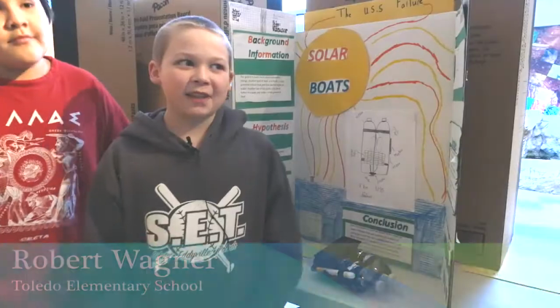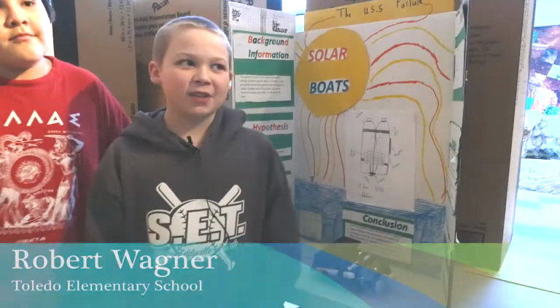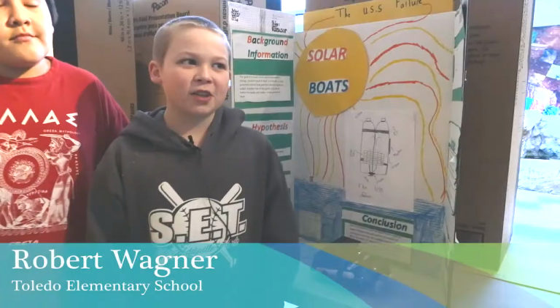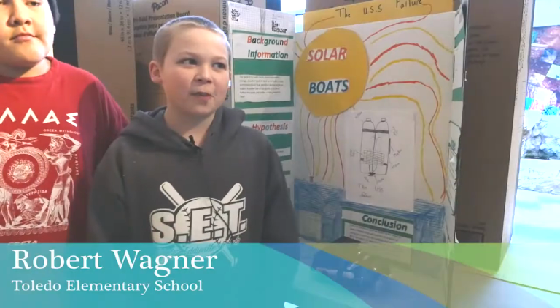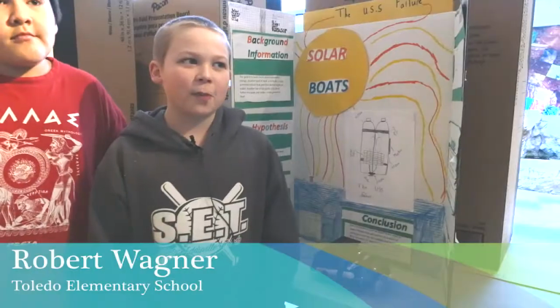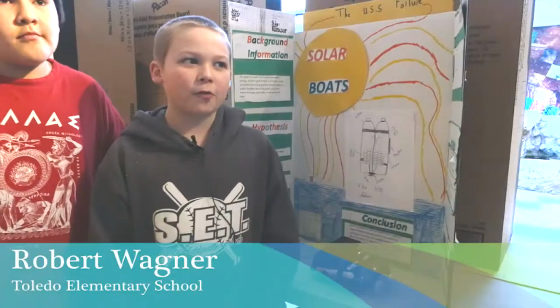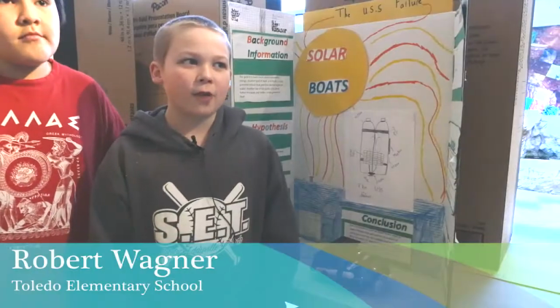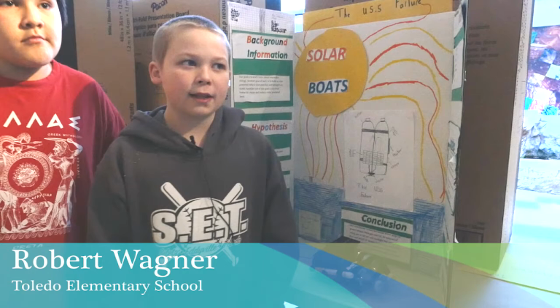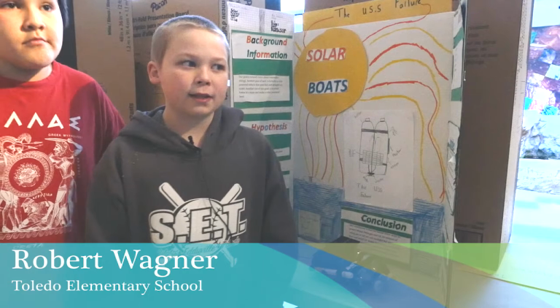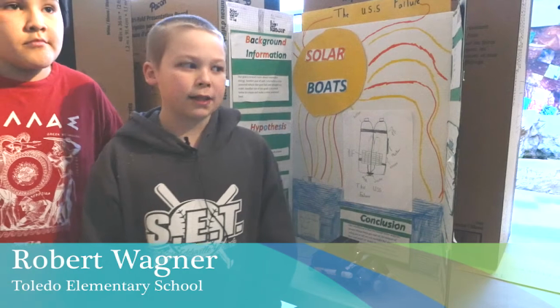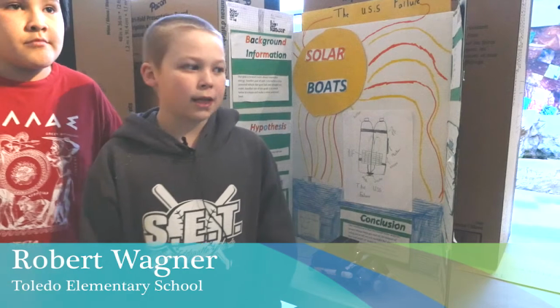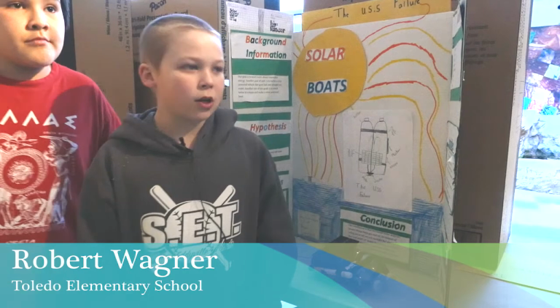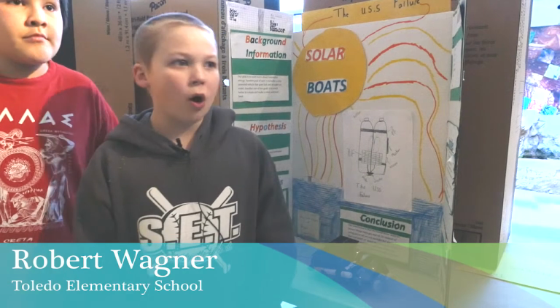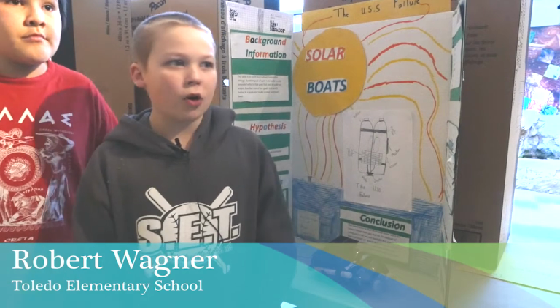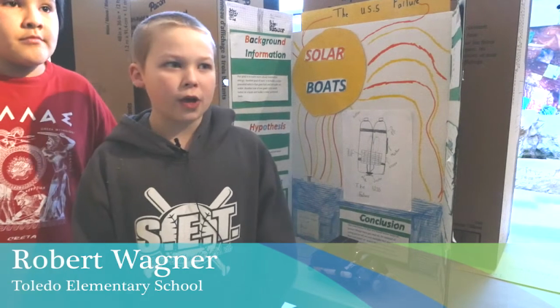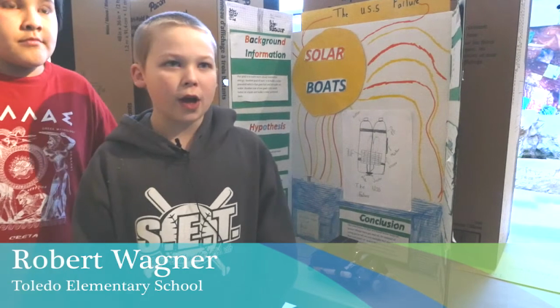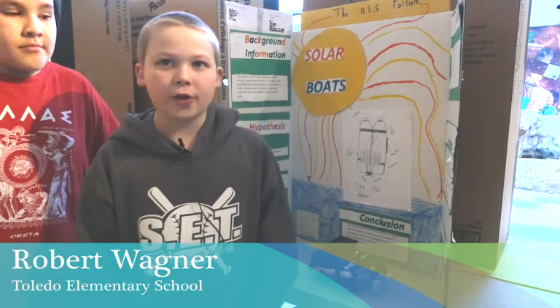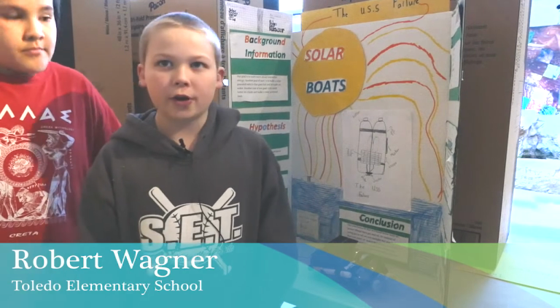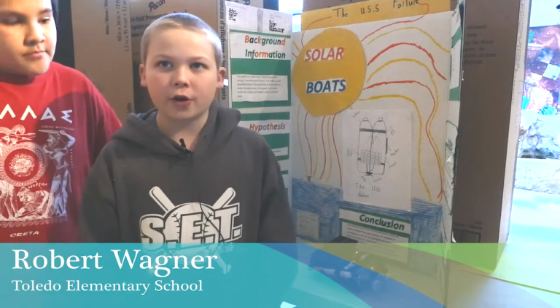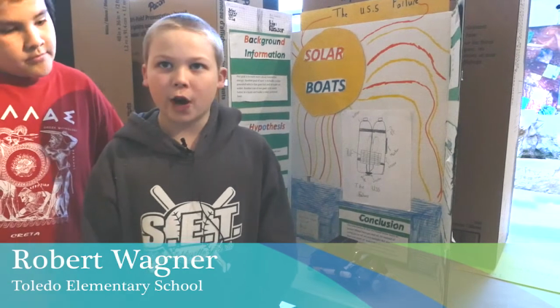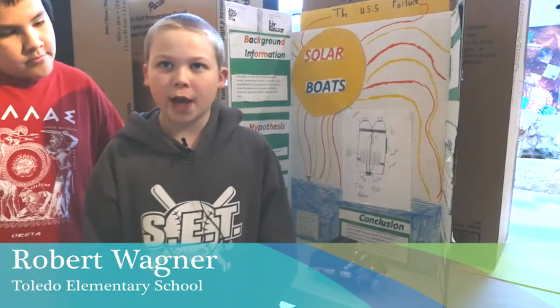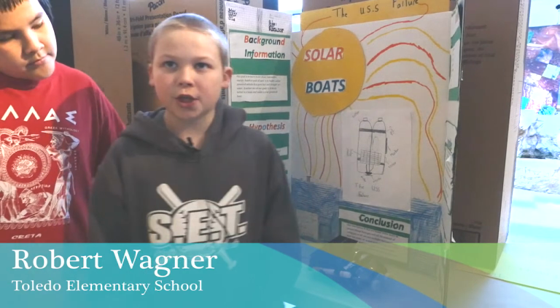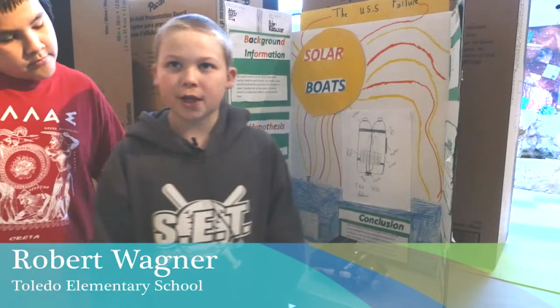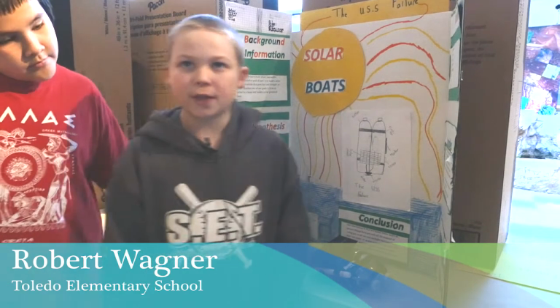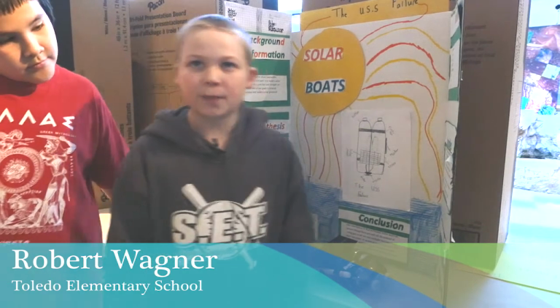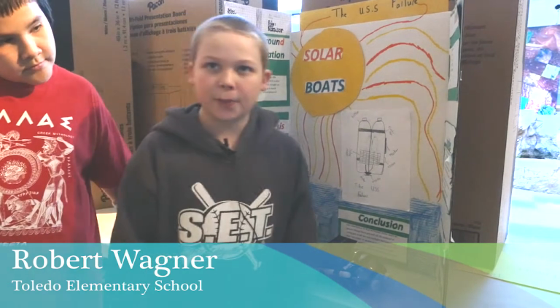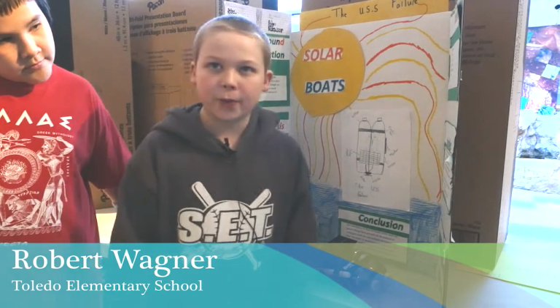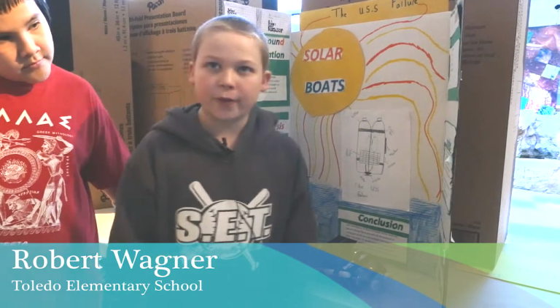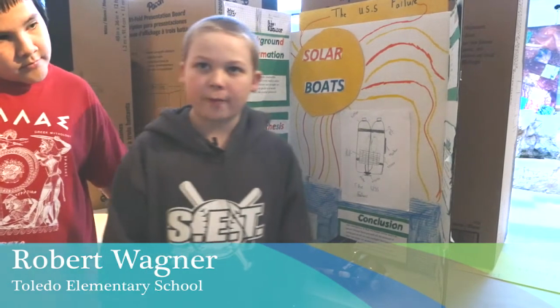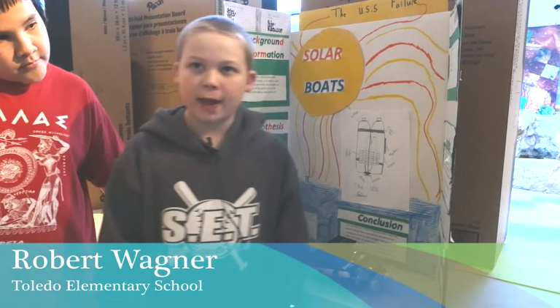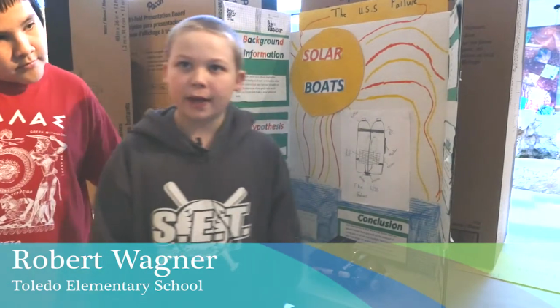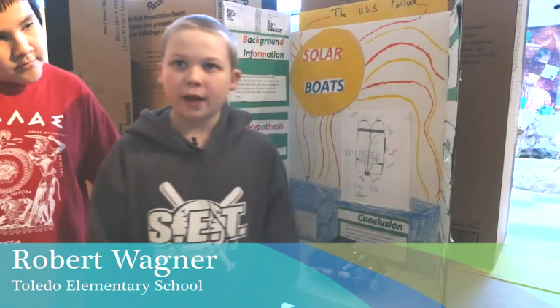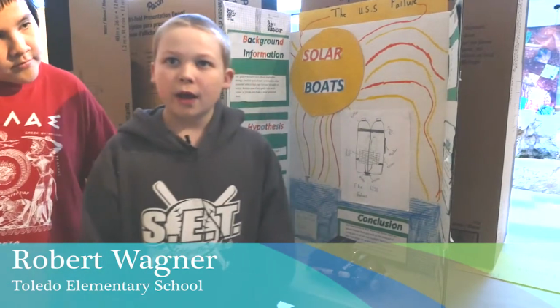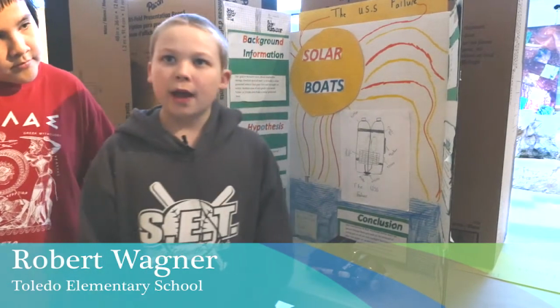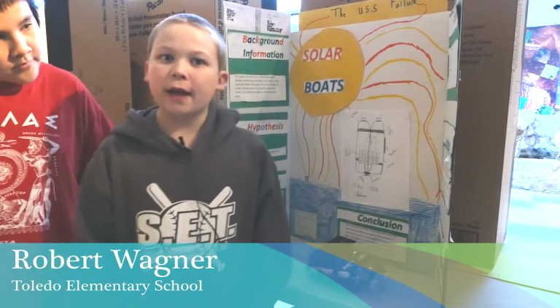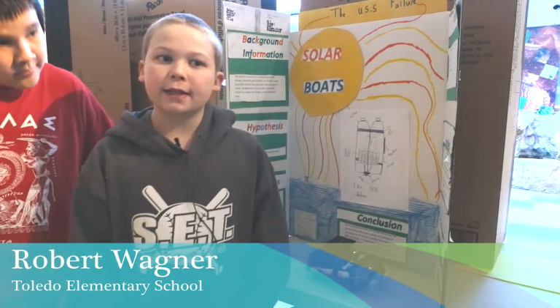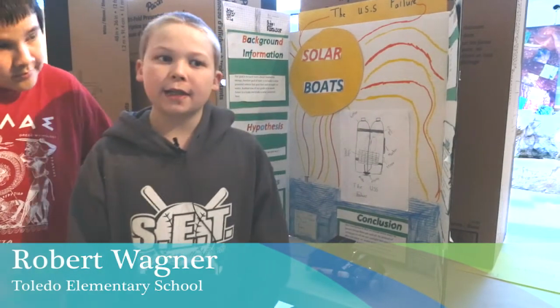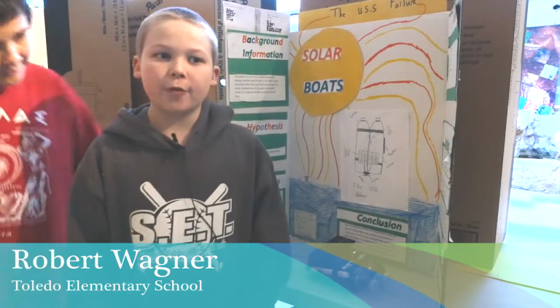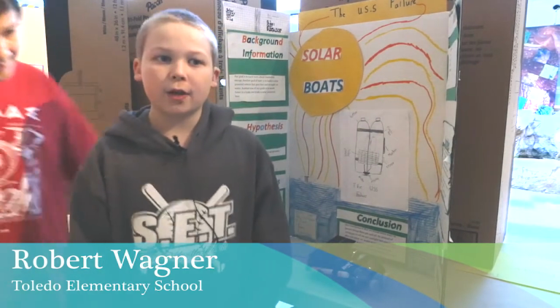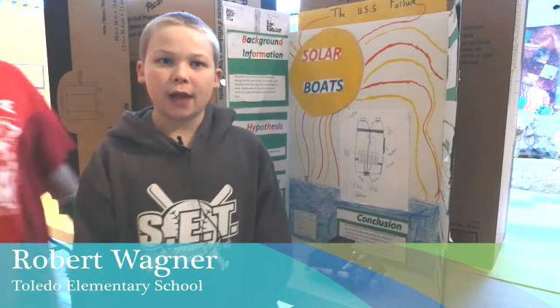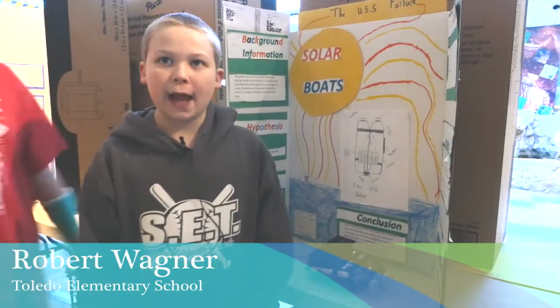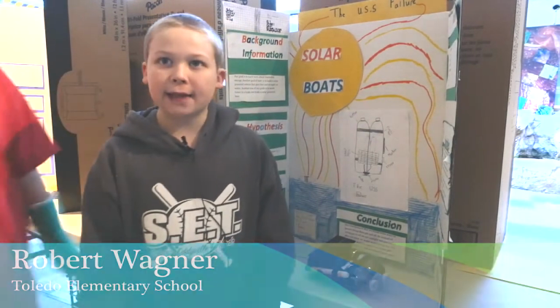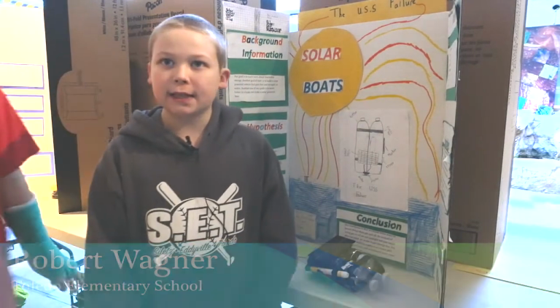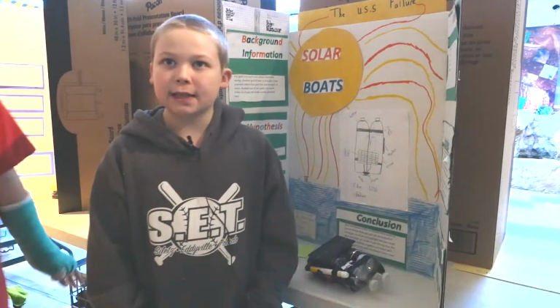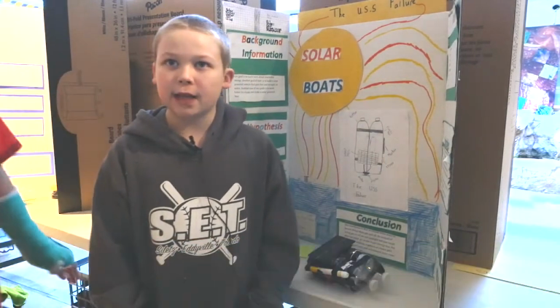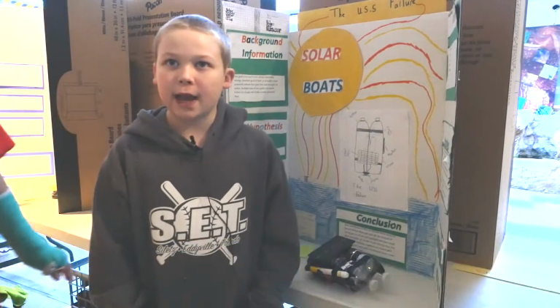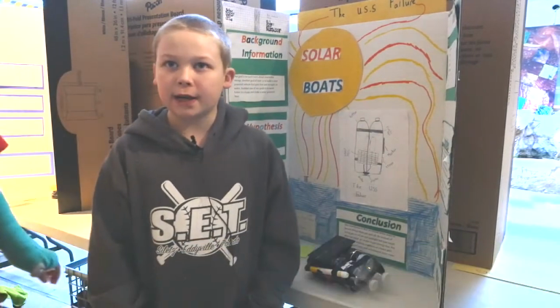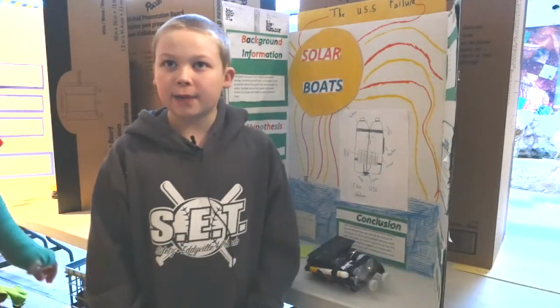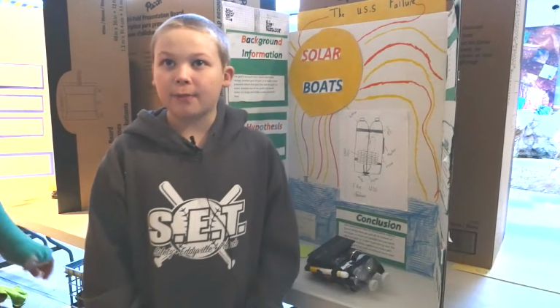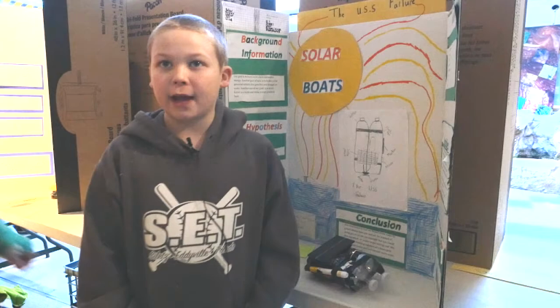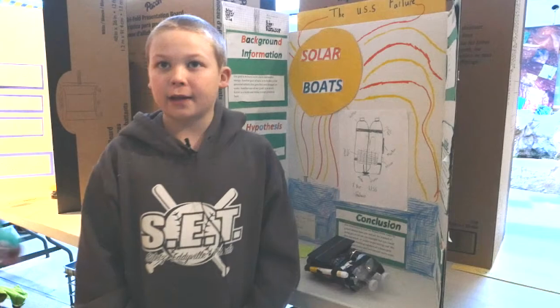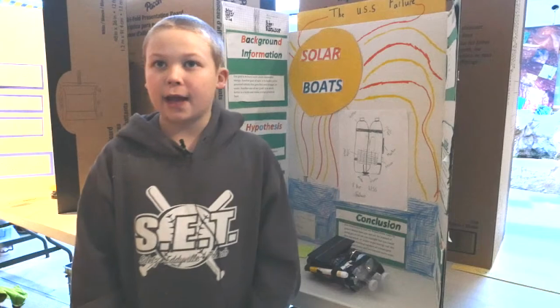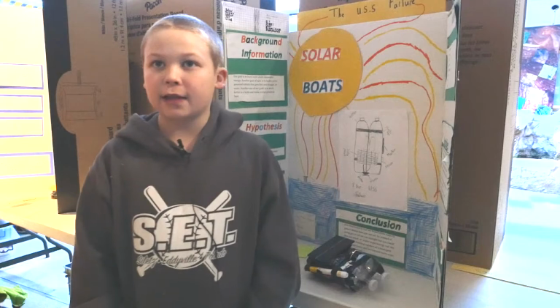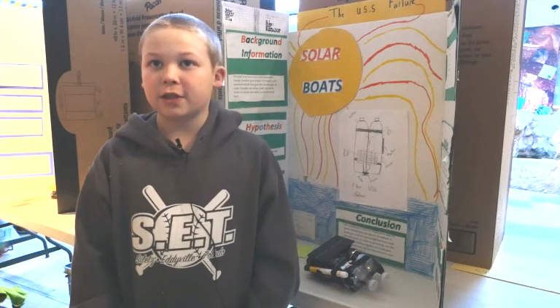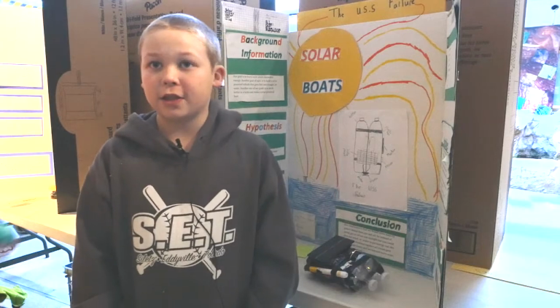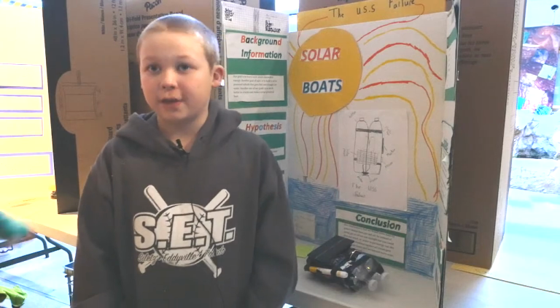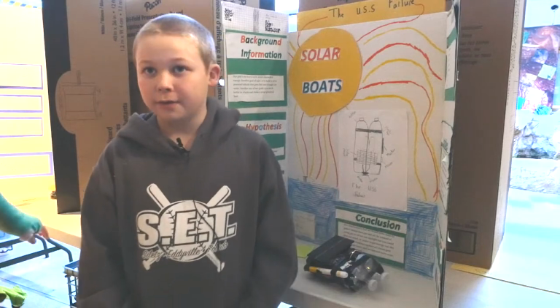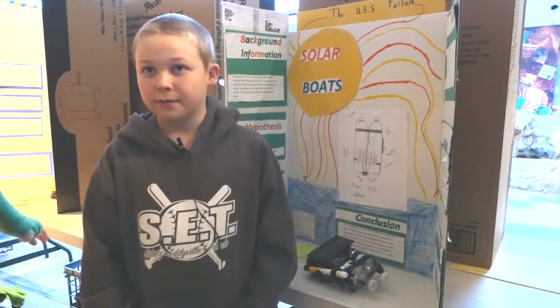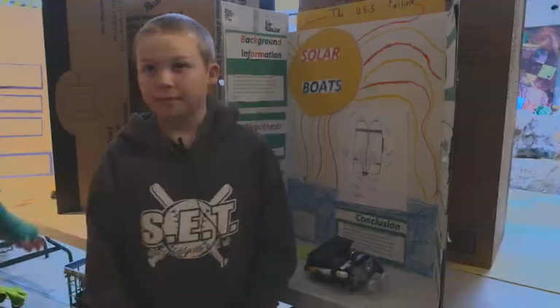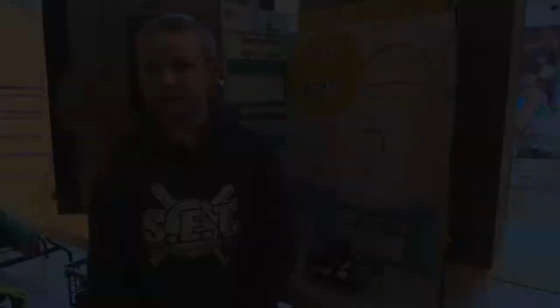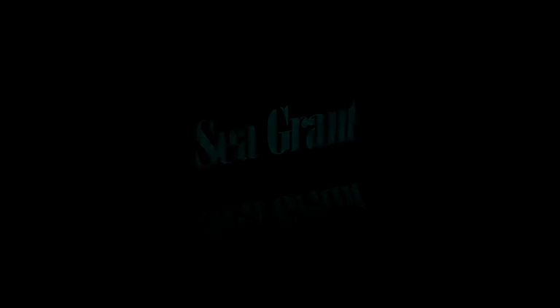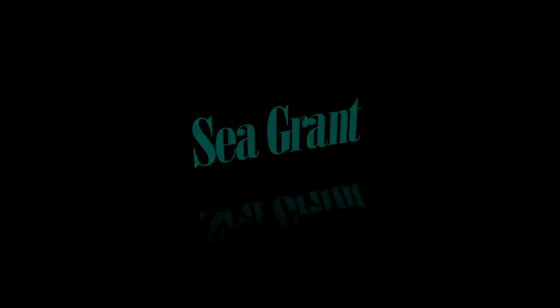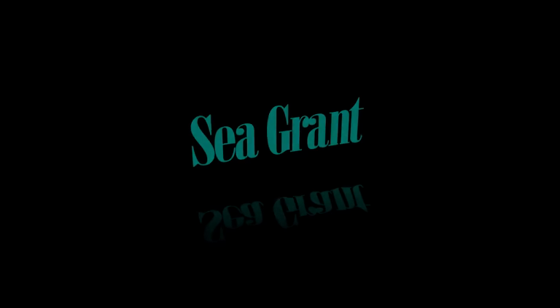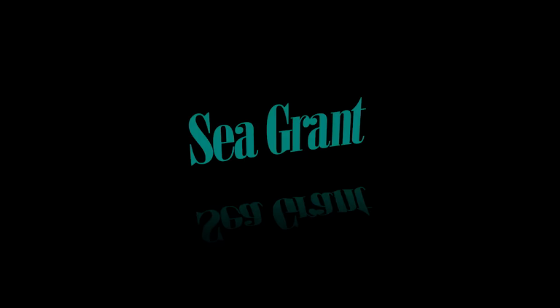It's super fun seeing all the other creations people have made in the different classes, and in my class too. We'll see you next time. Bye.